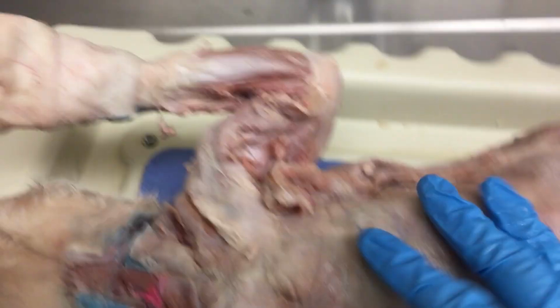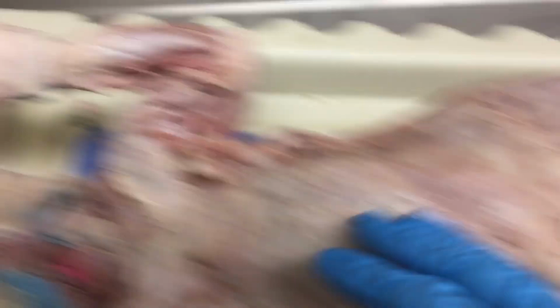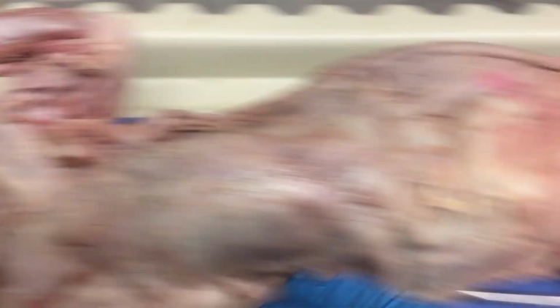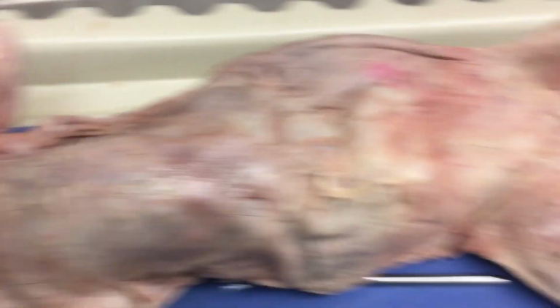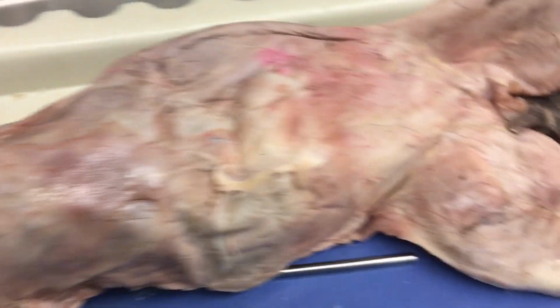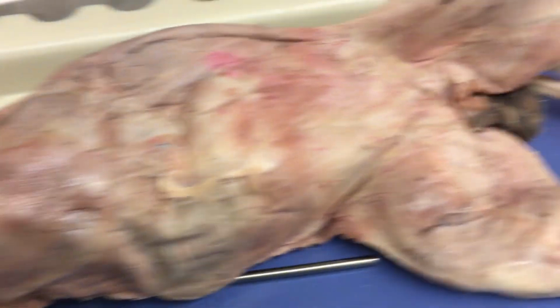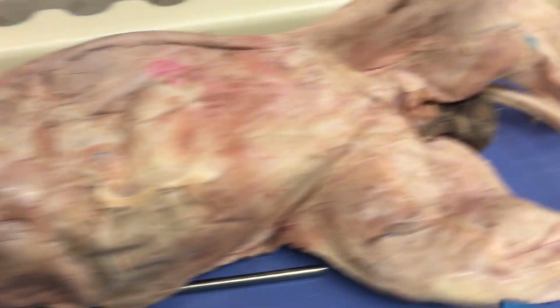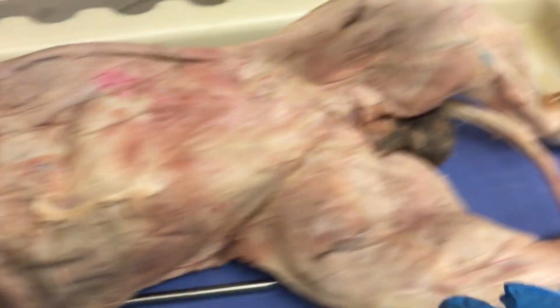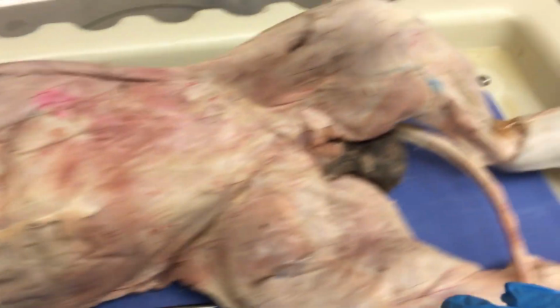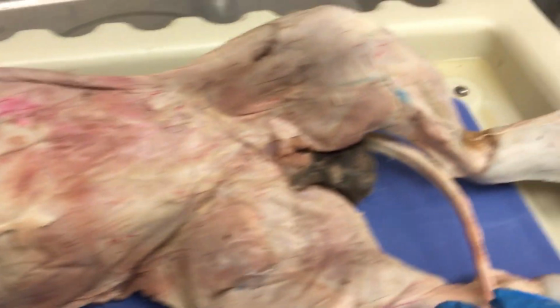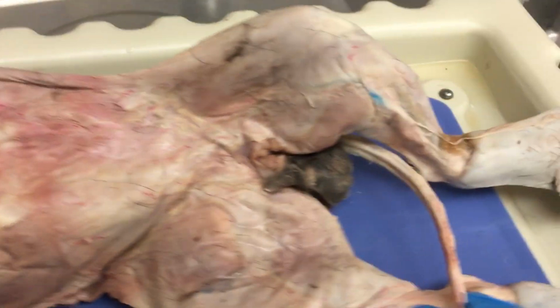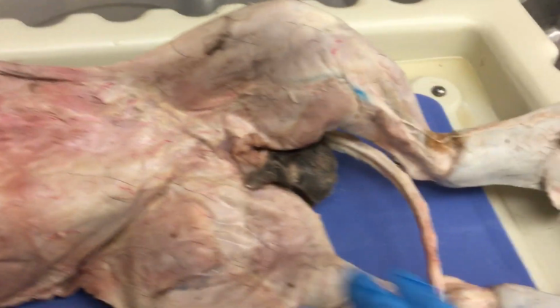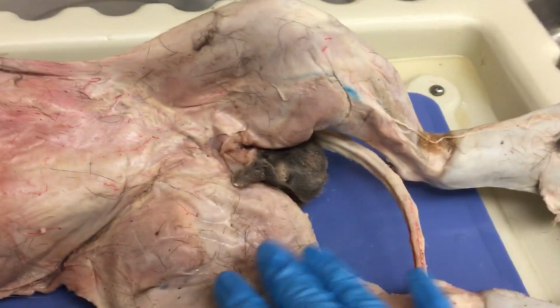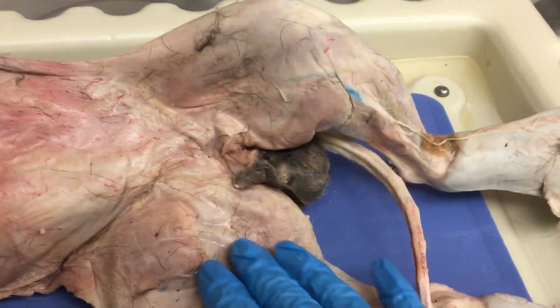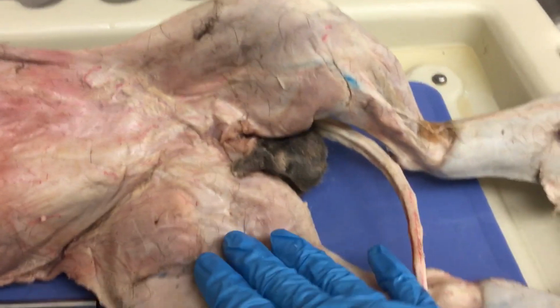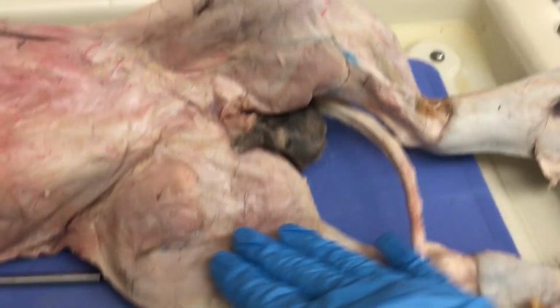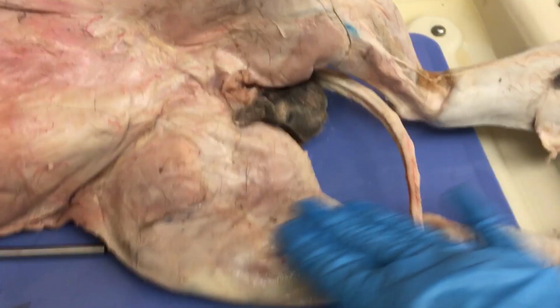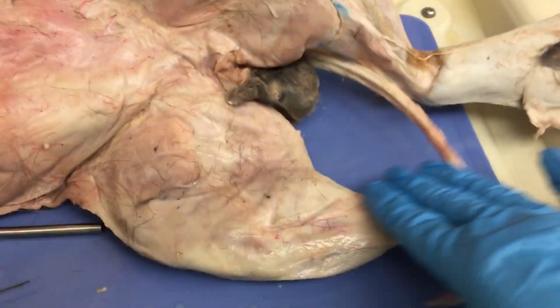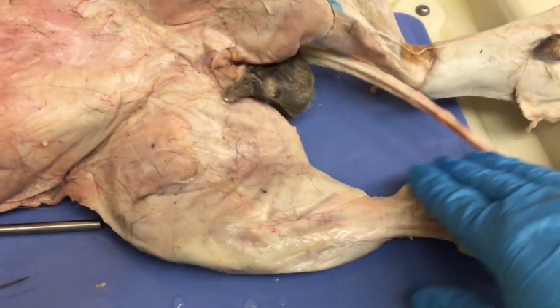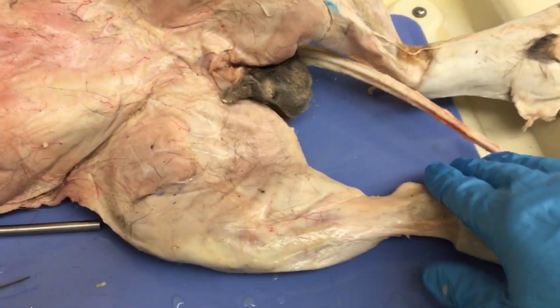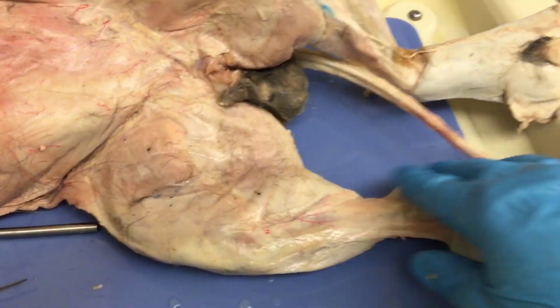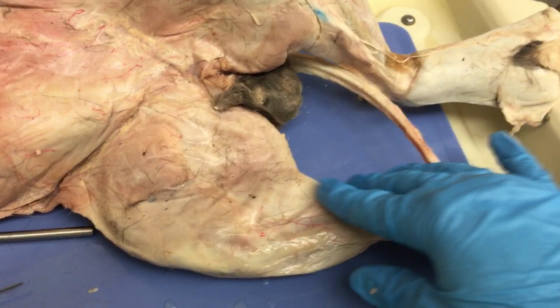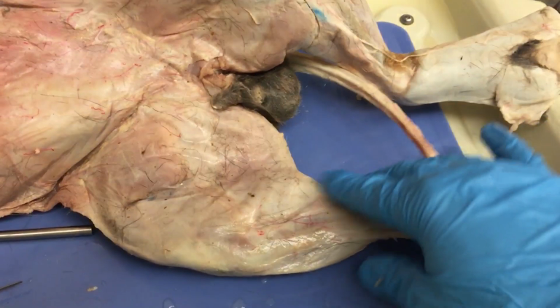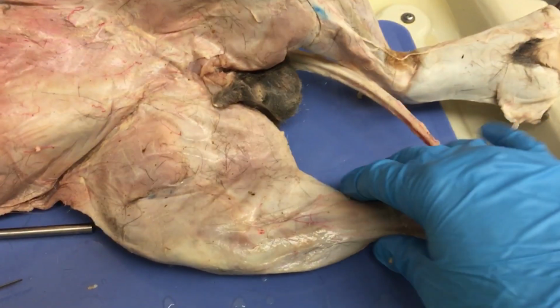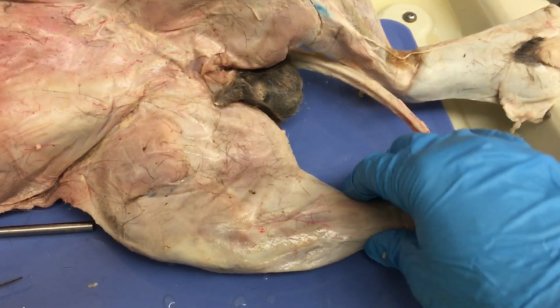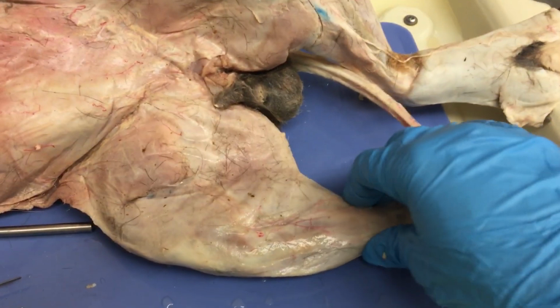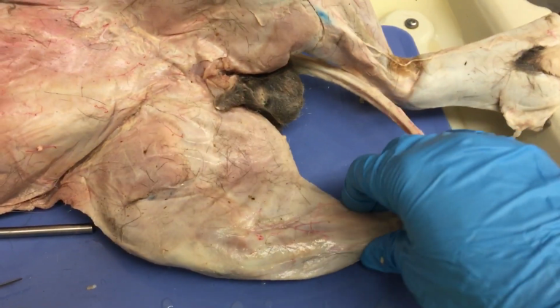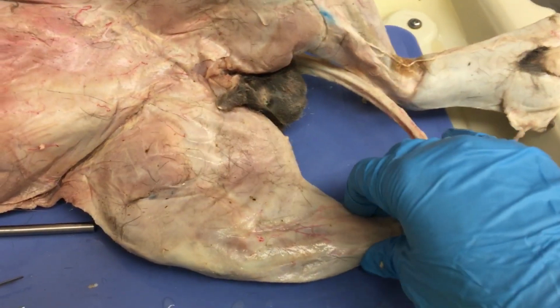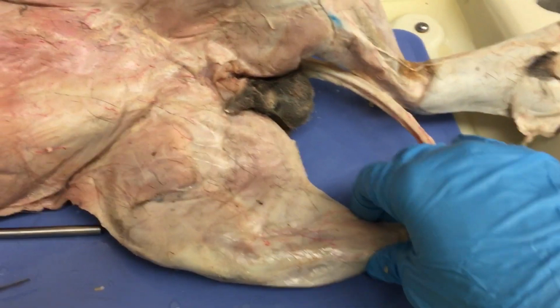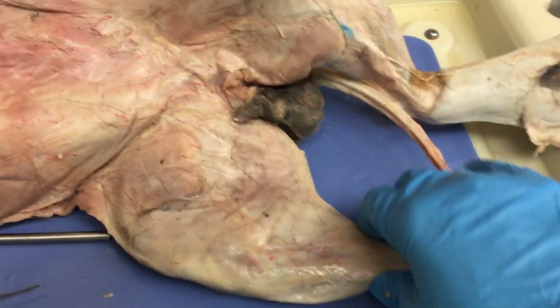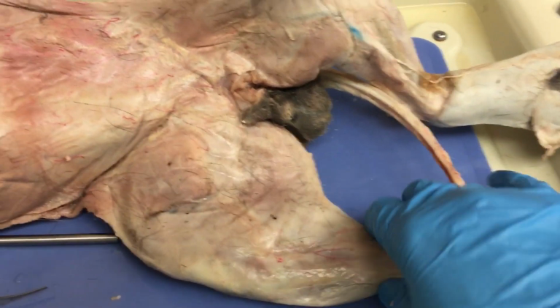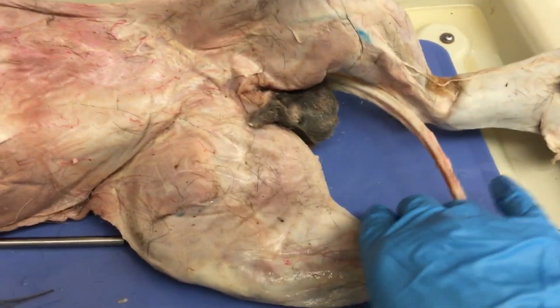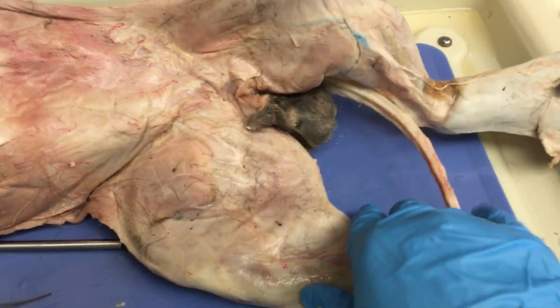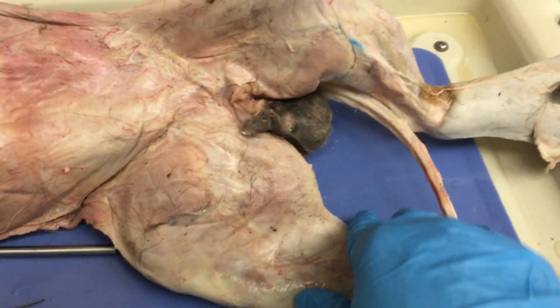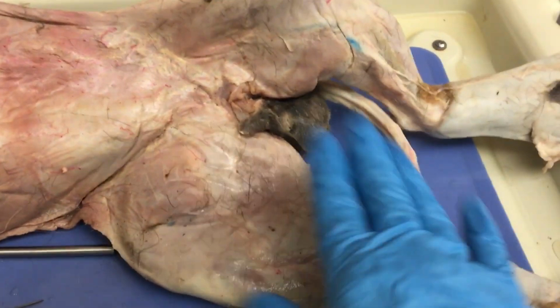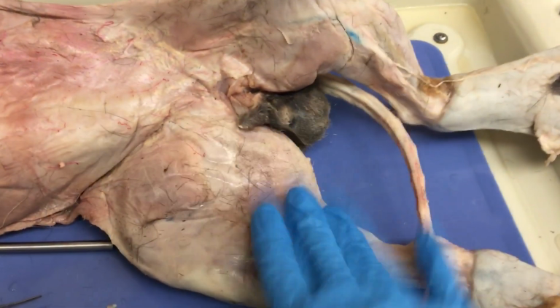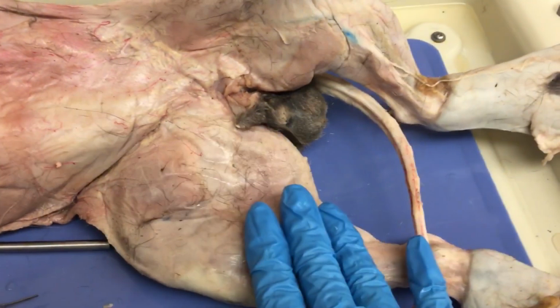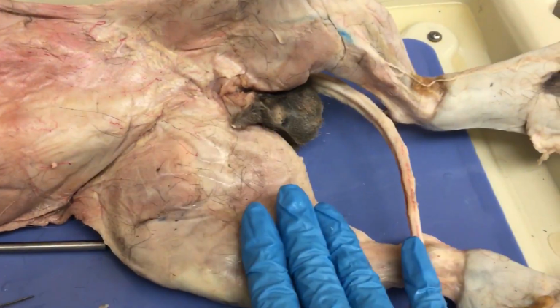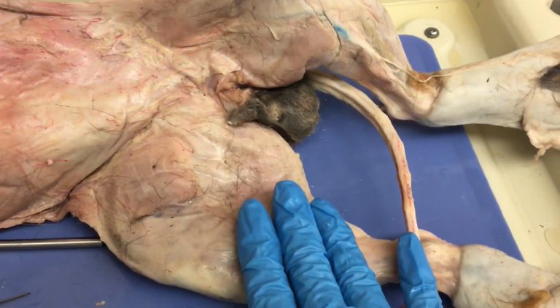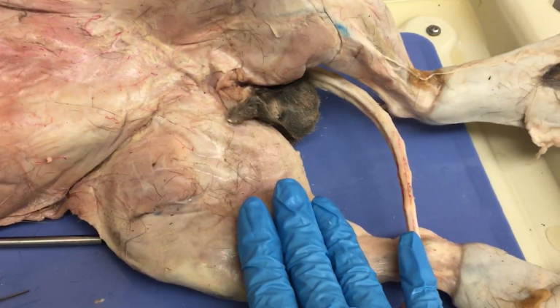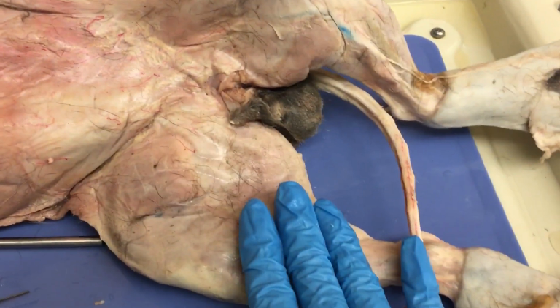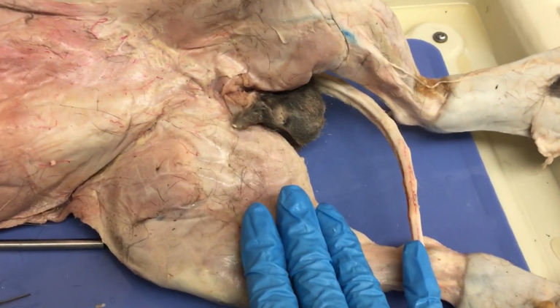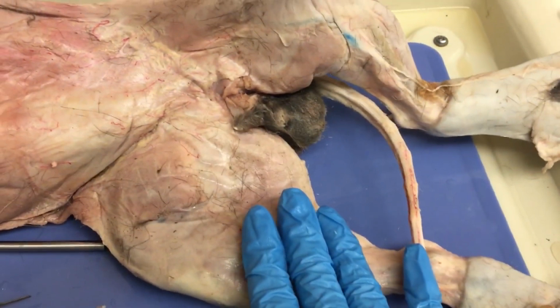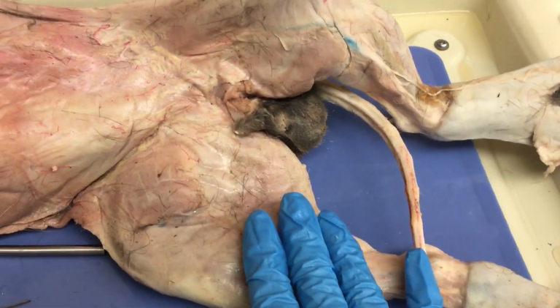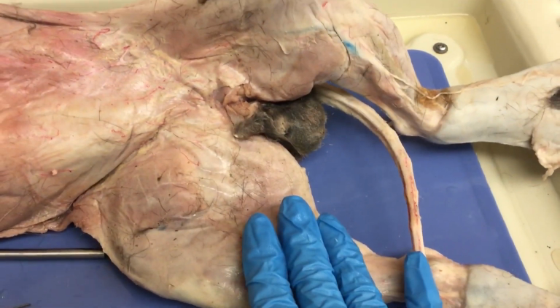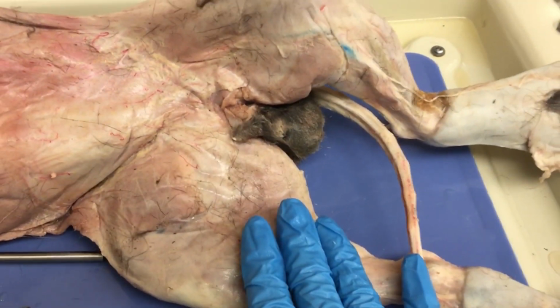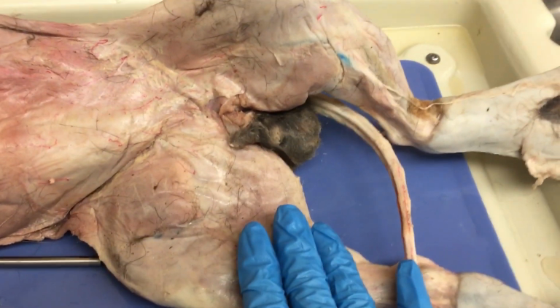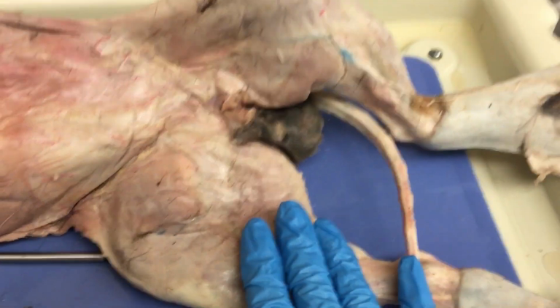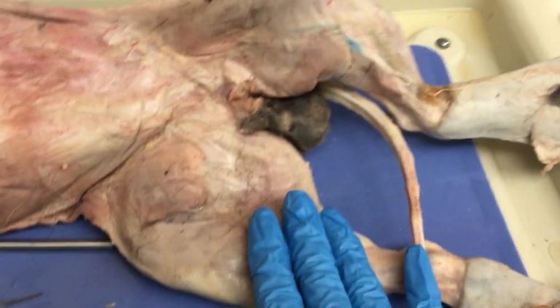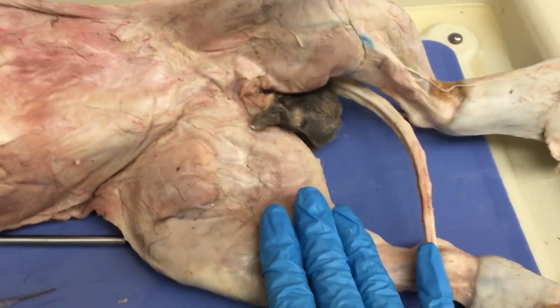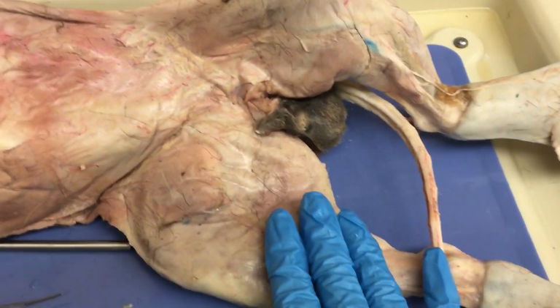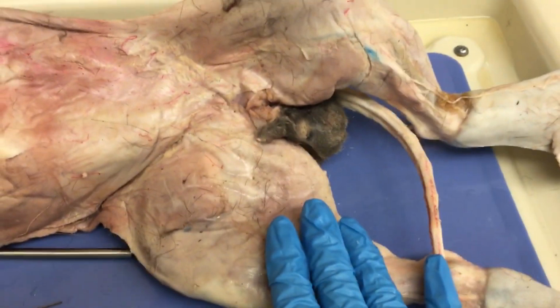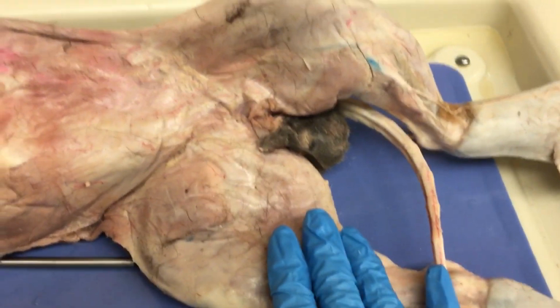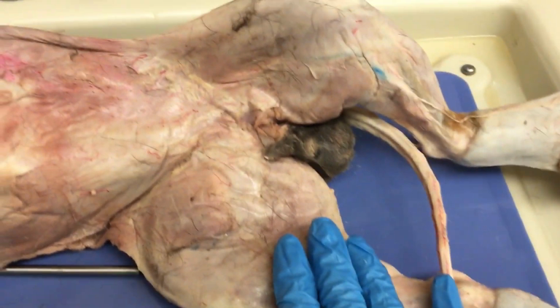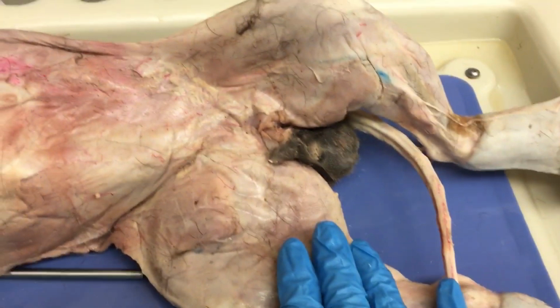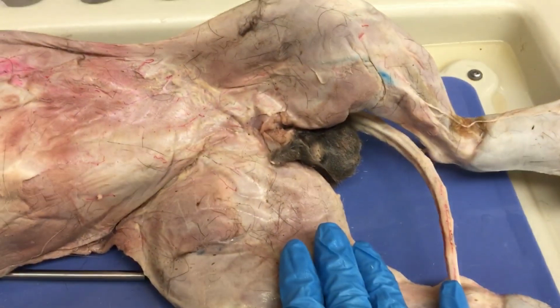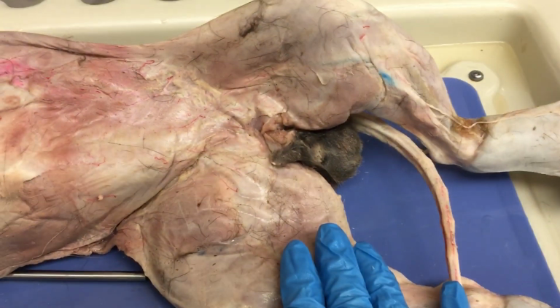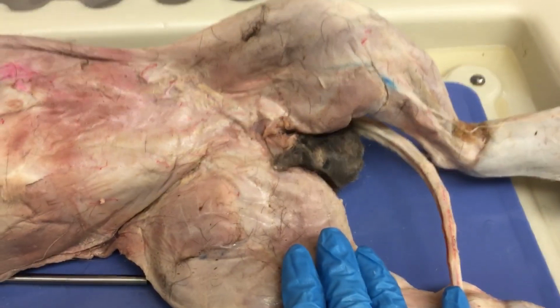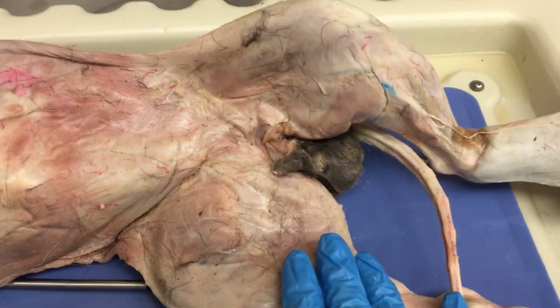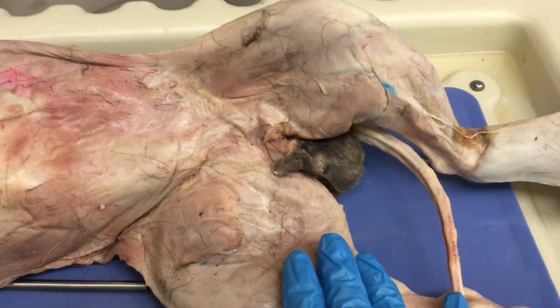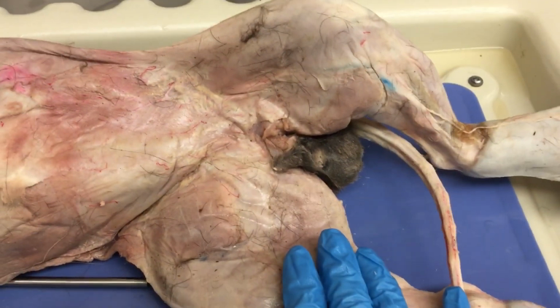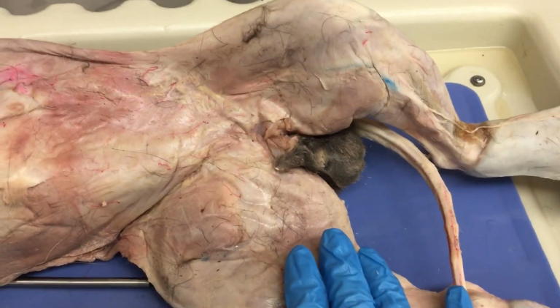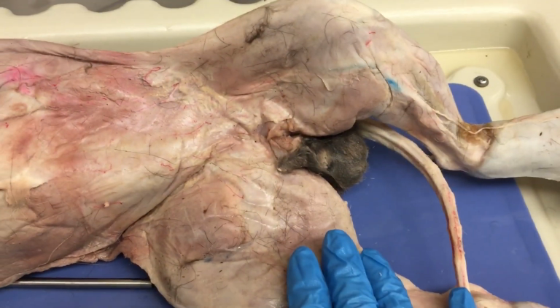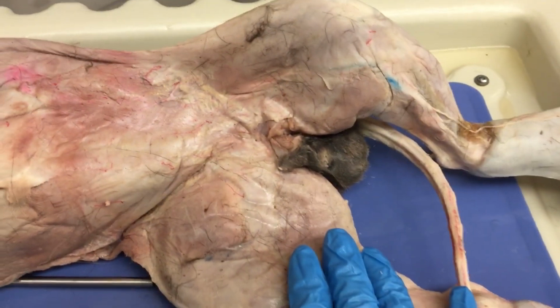Next week we'll move down to the leg — the leg is a lot easier than the upper arm. Alright guys, go ahead and take your quiz.